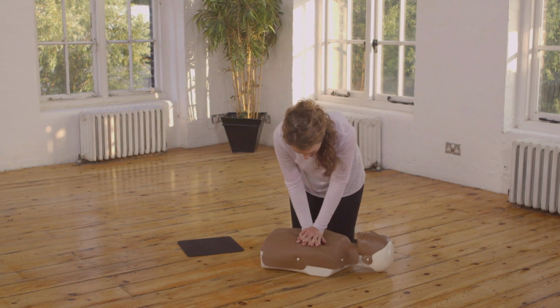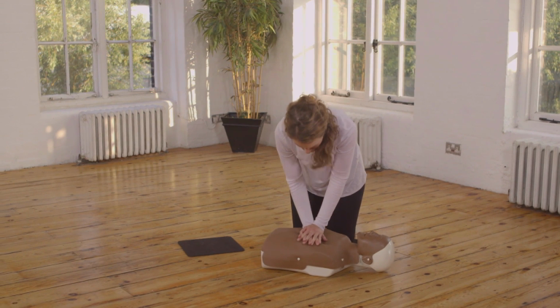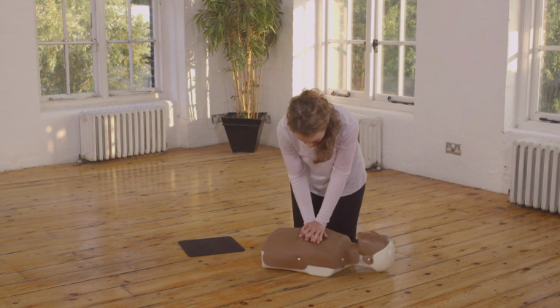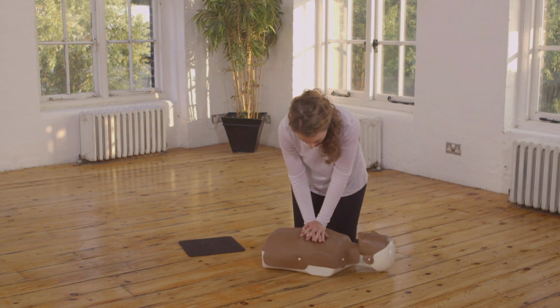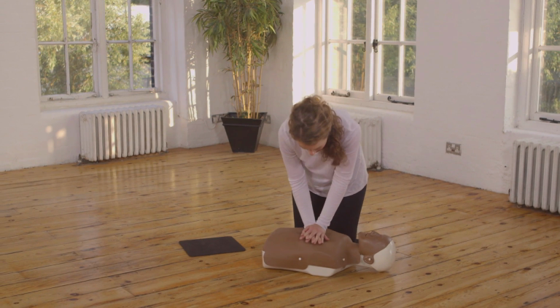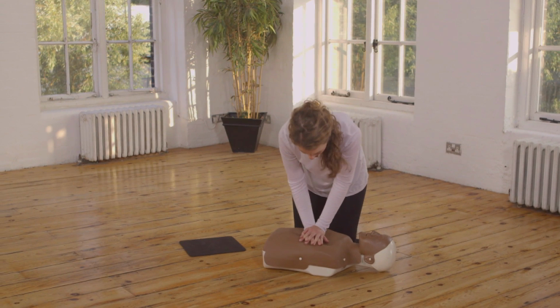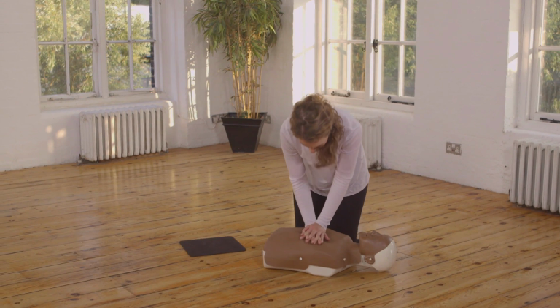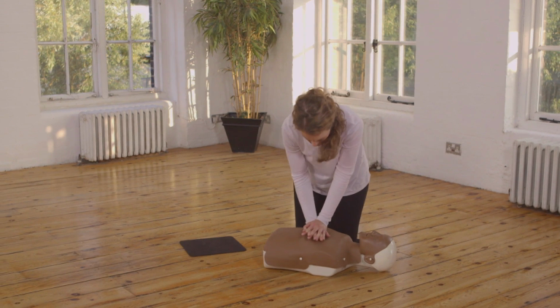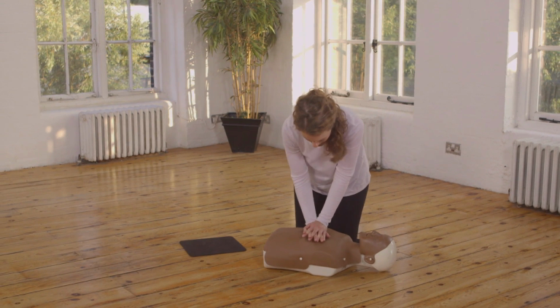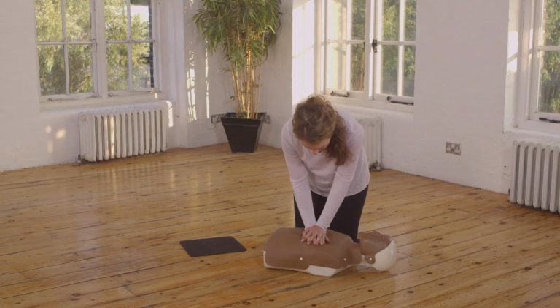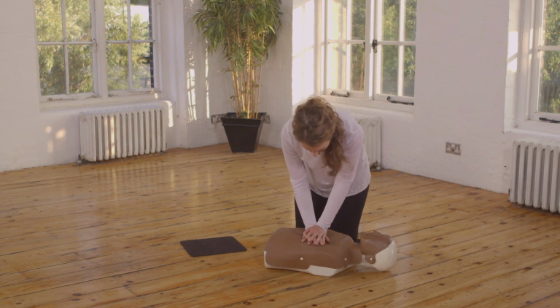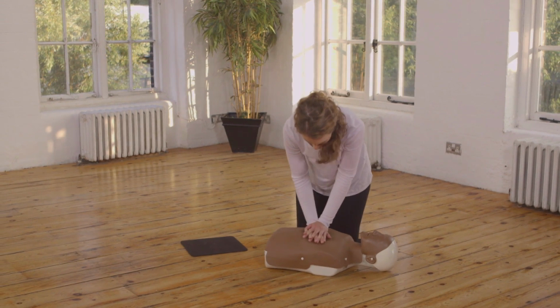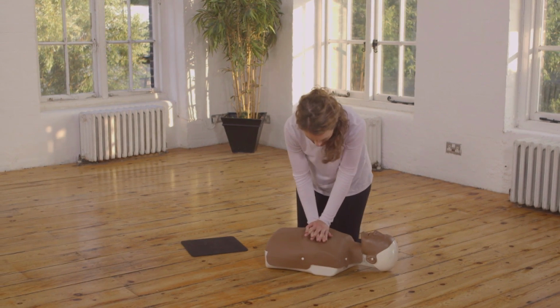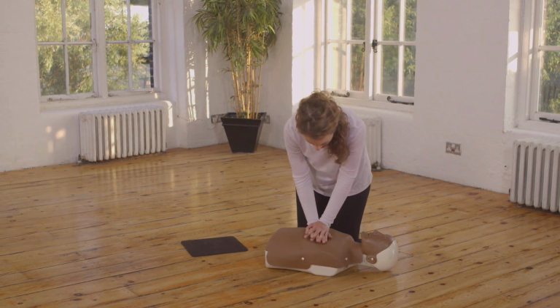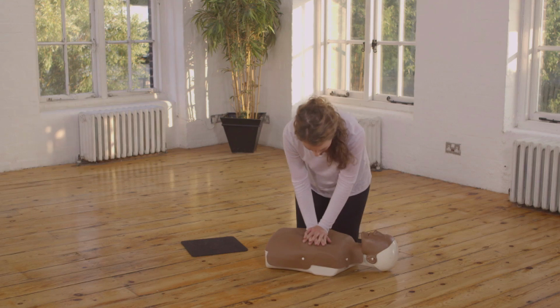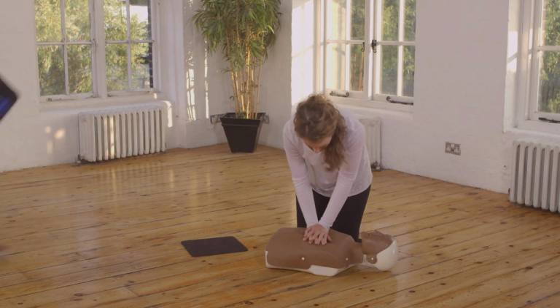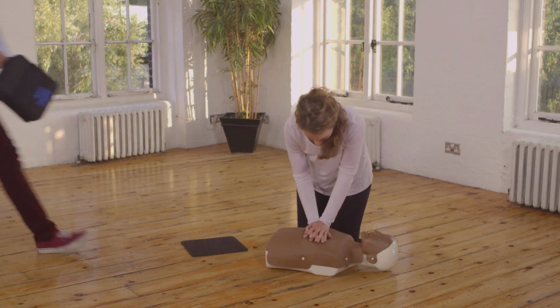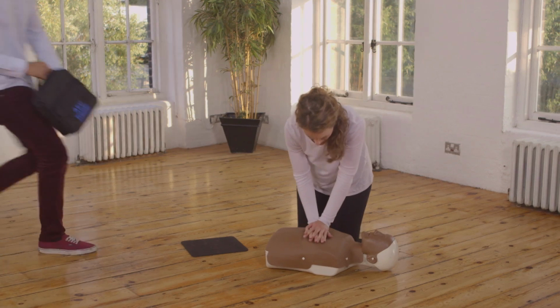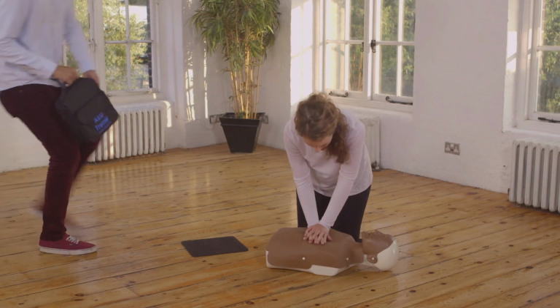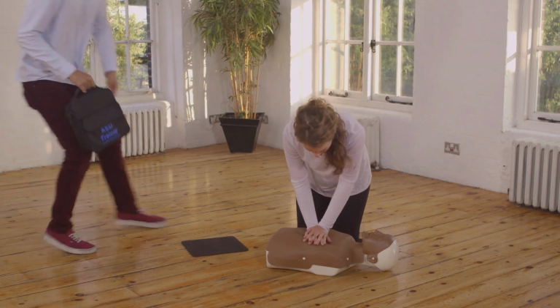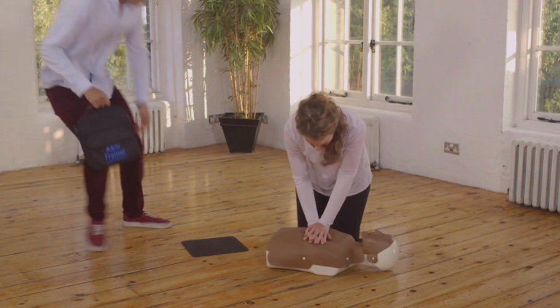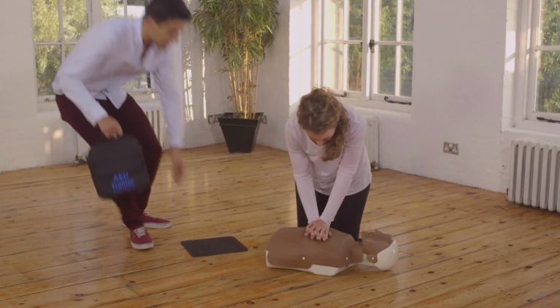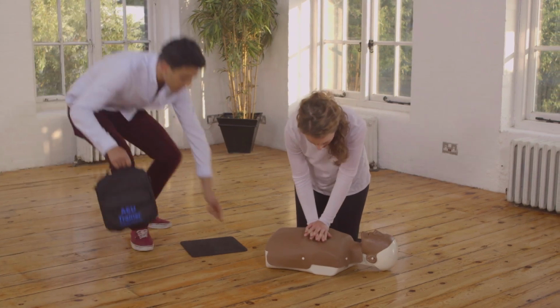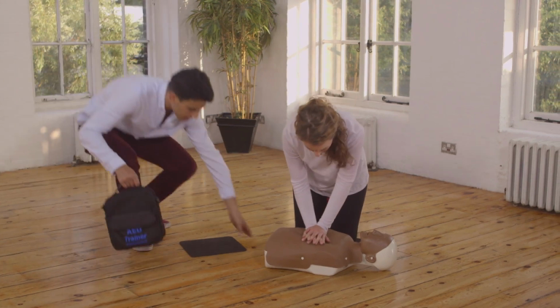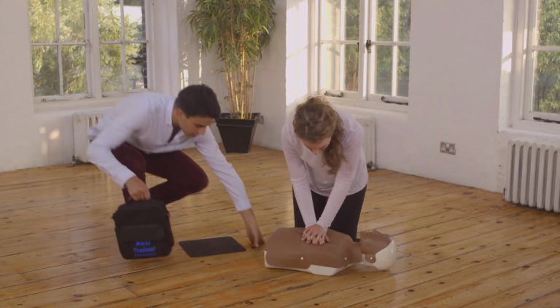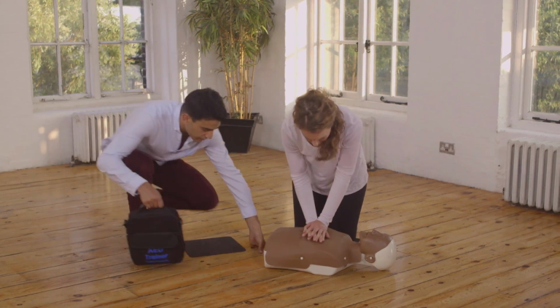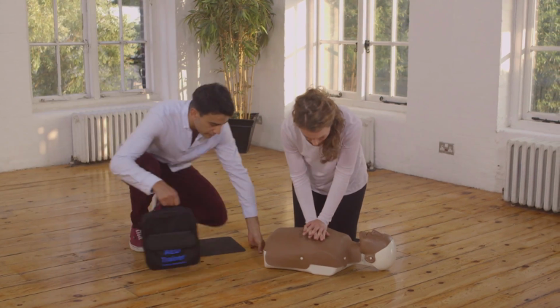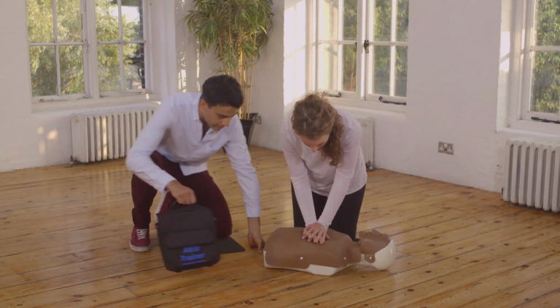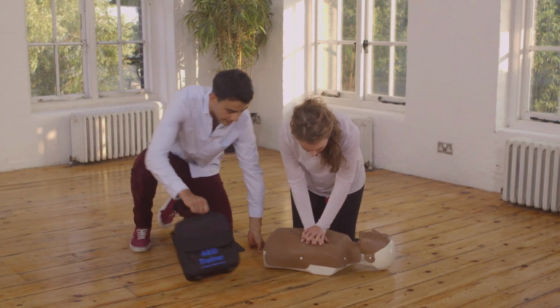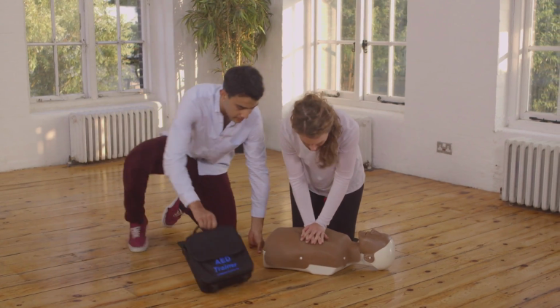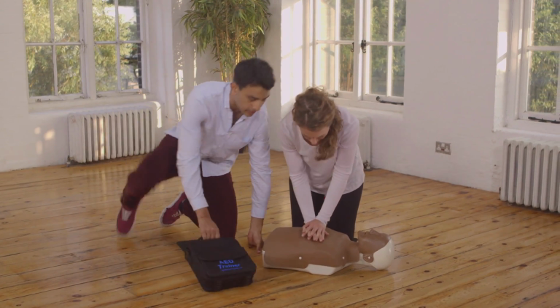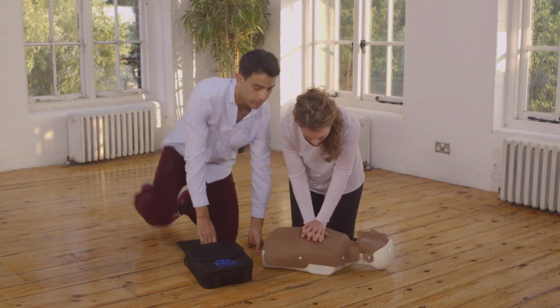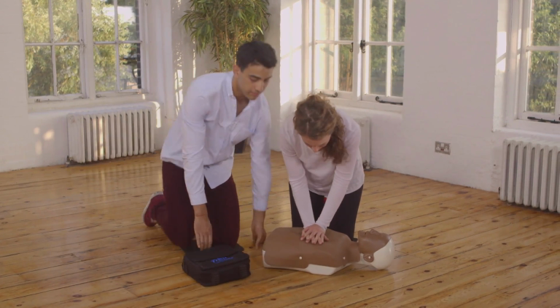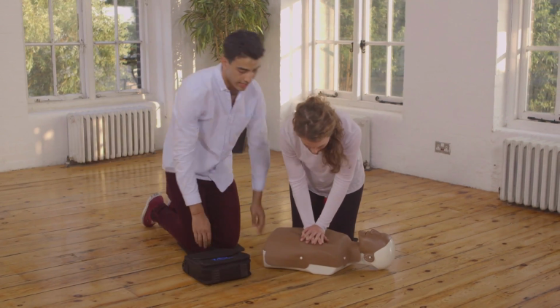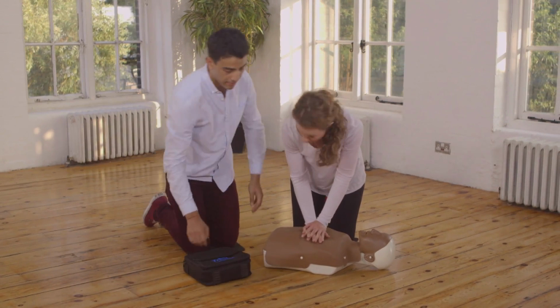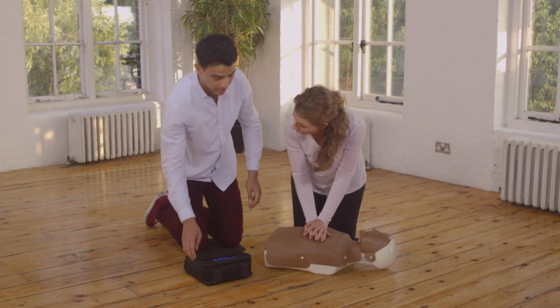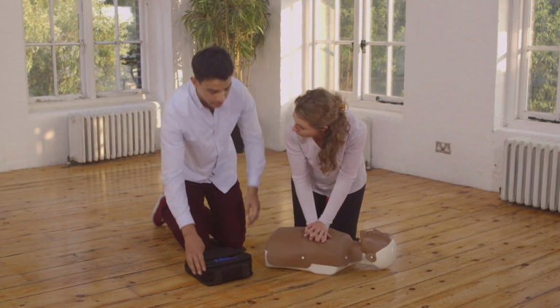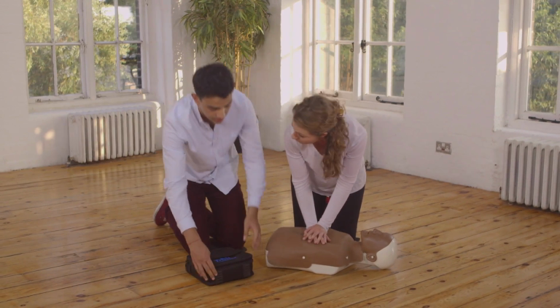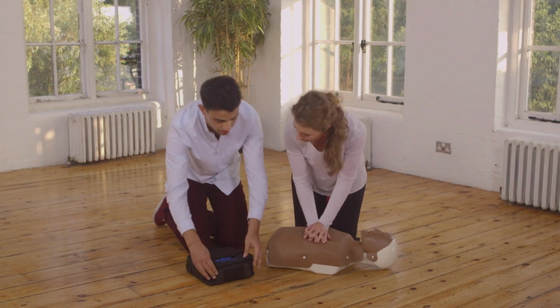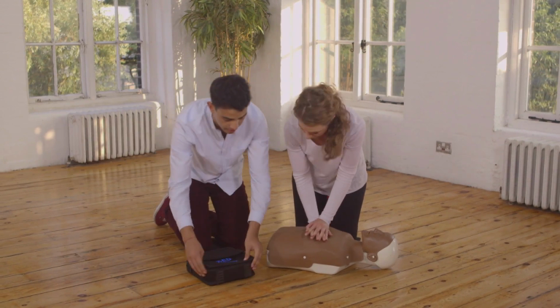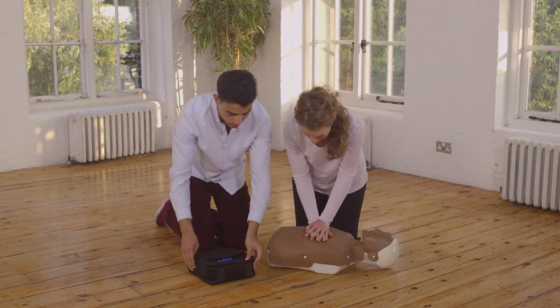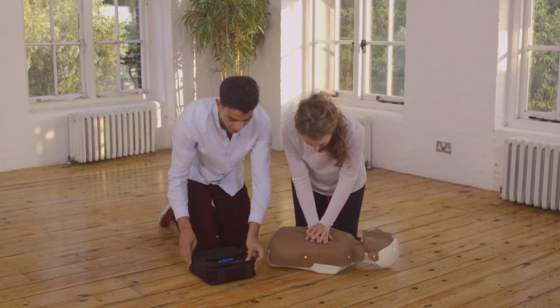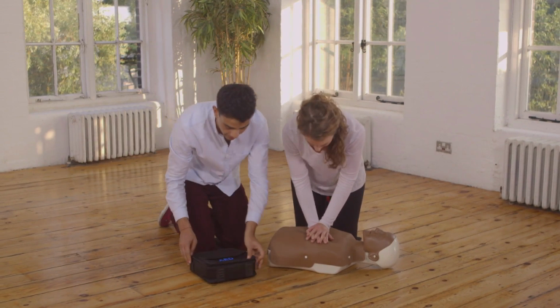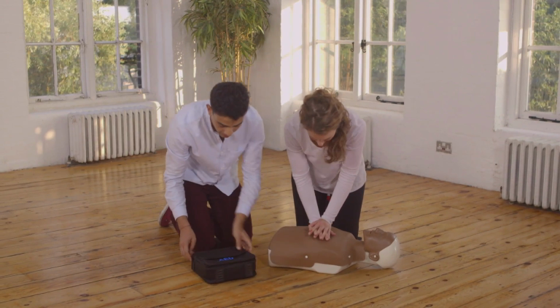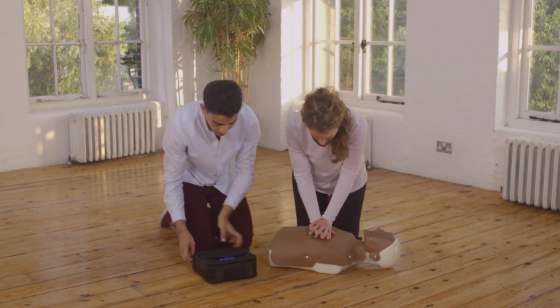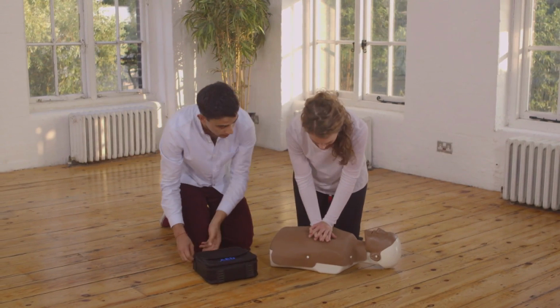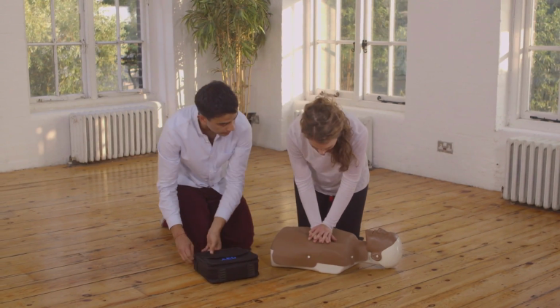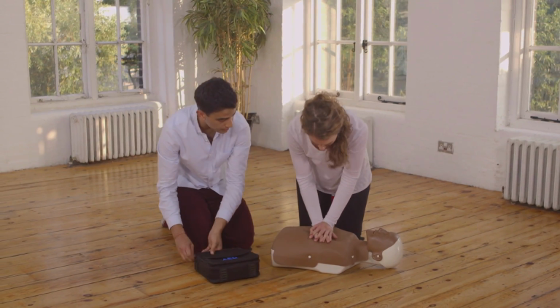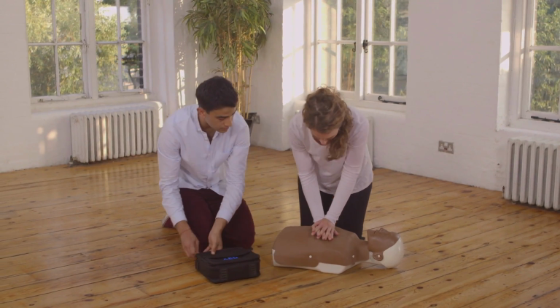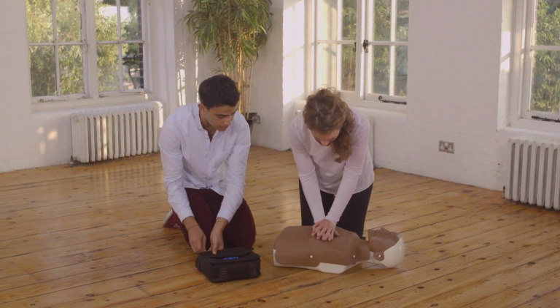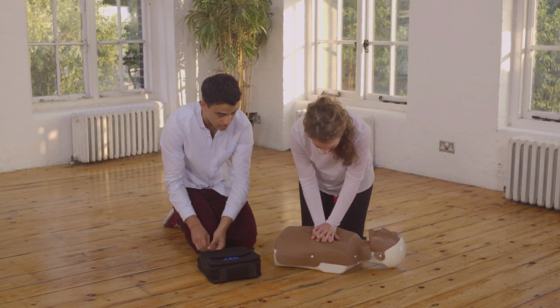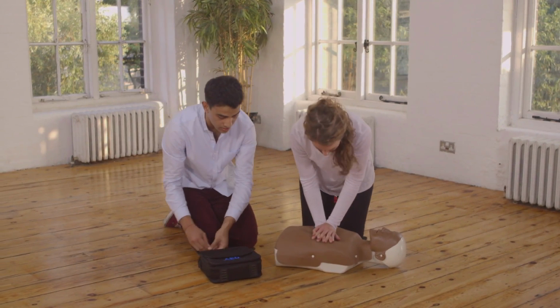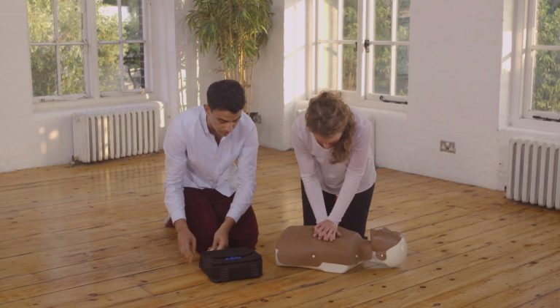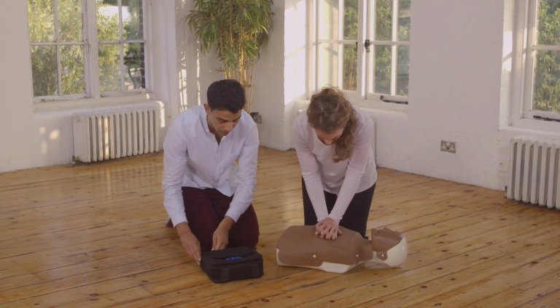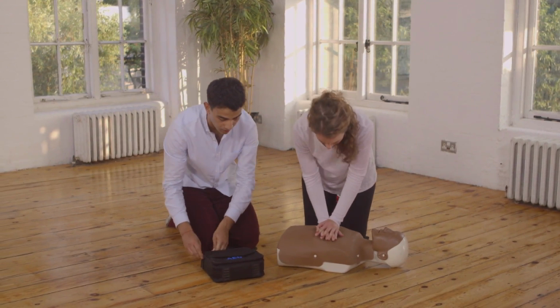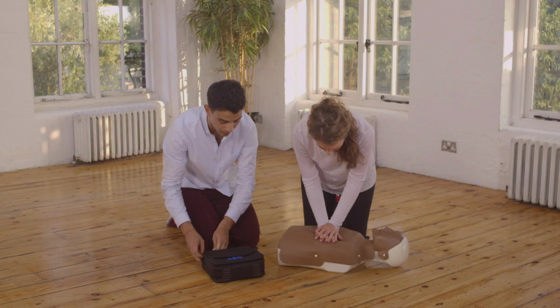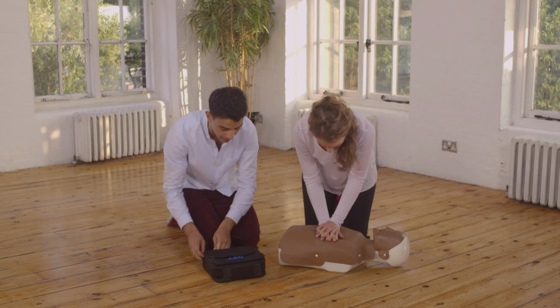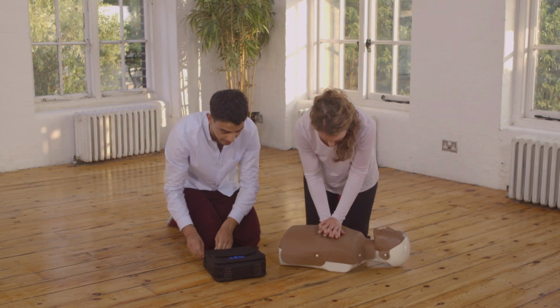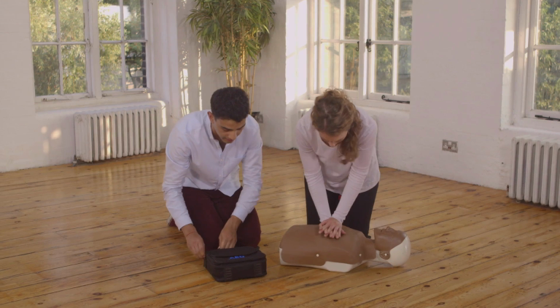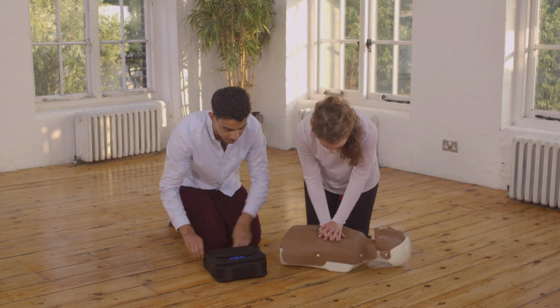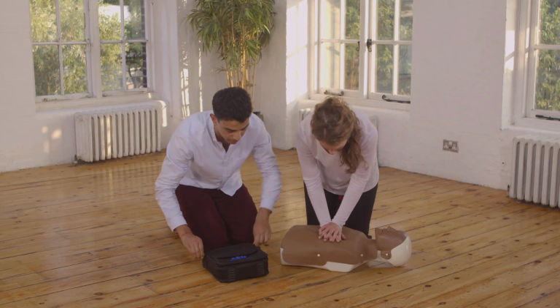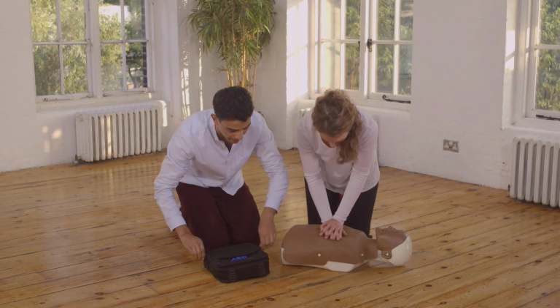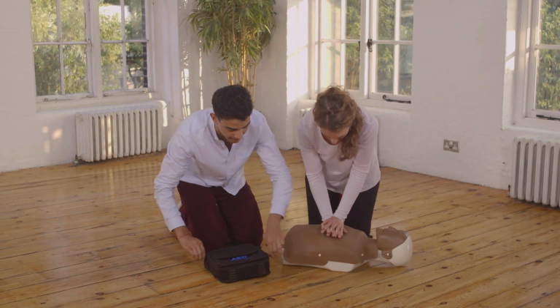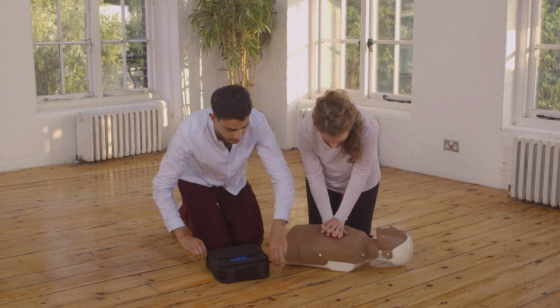Let me show you how this works. I've got the defibrillator. The ambulance is on its way. Keep doing the CPR while I attach the pads.